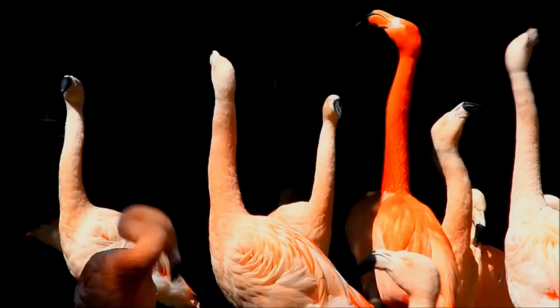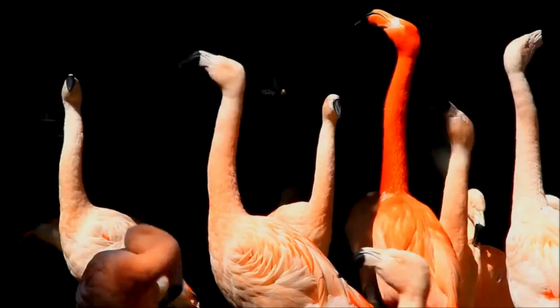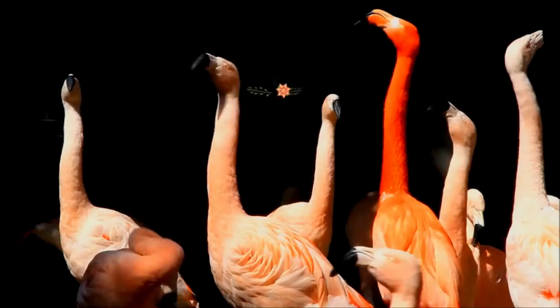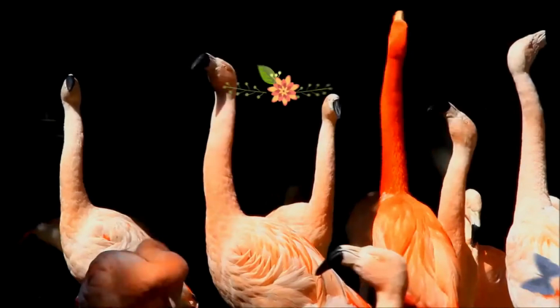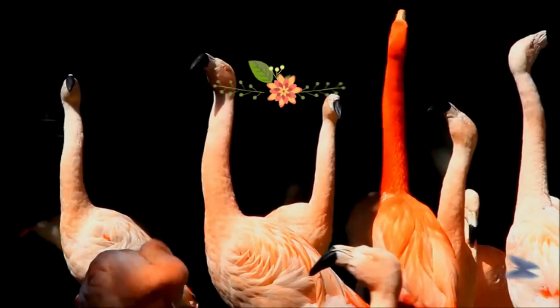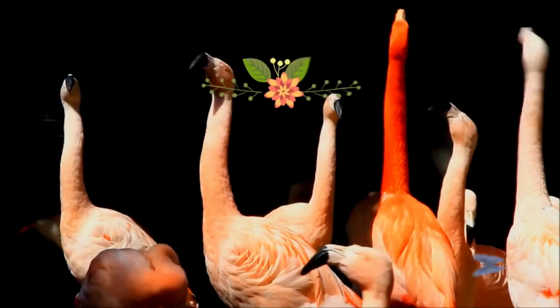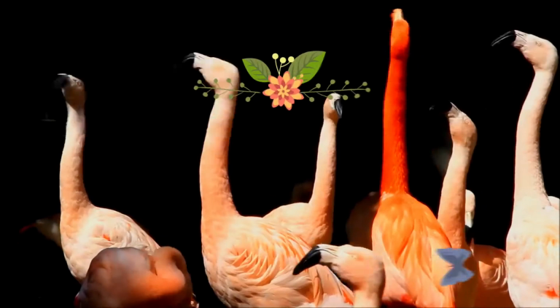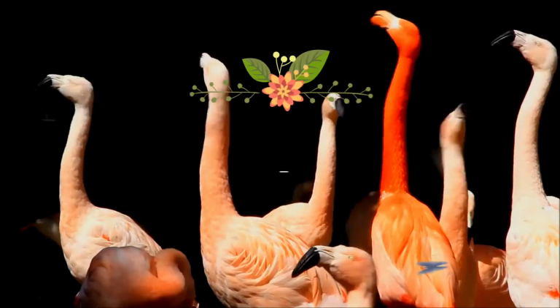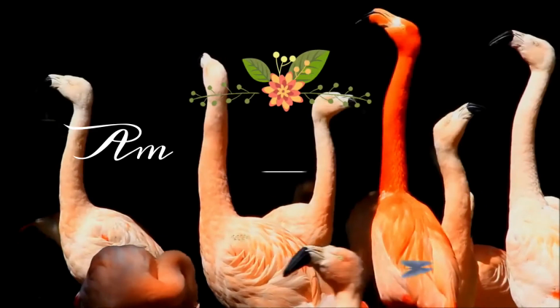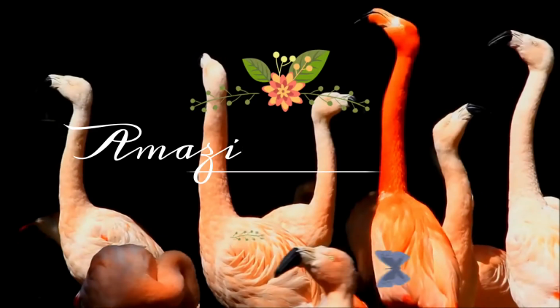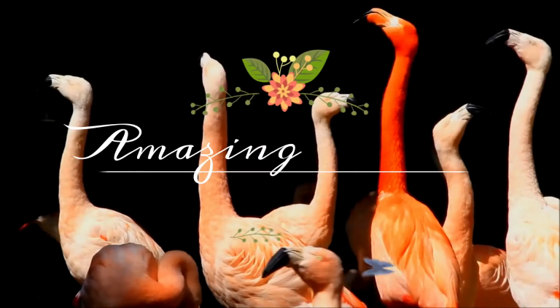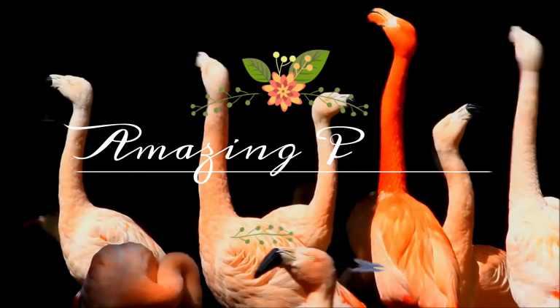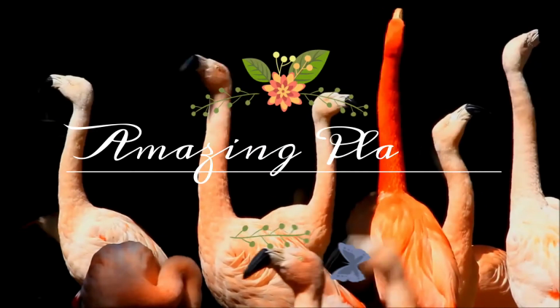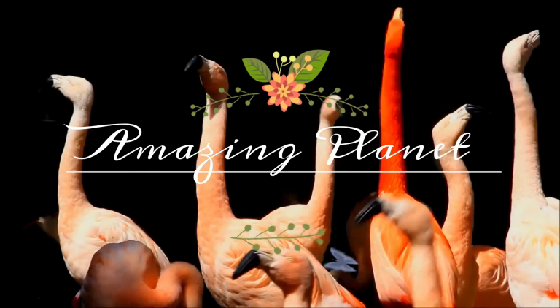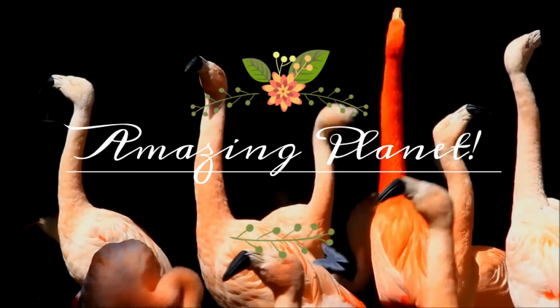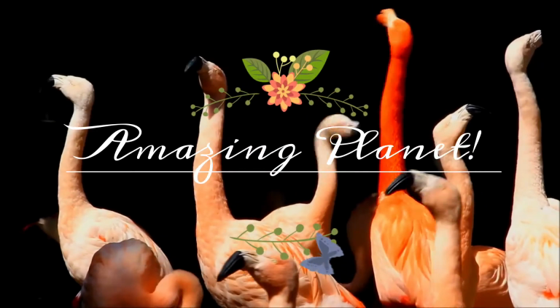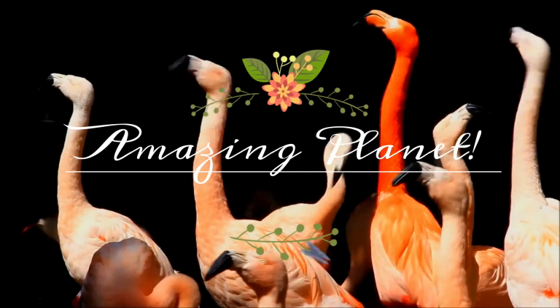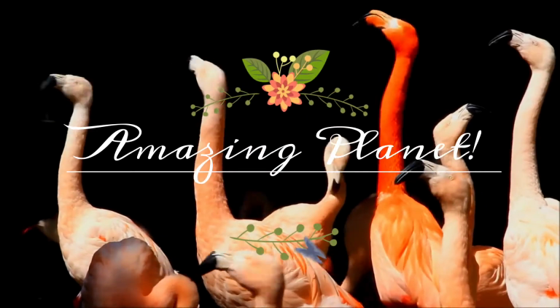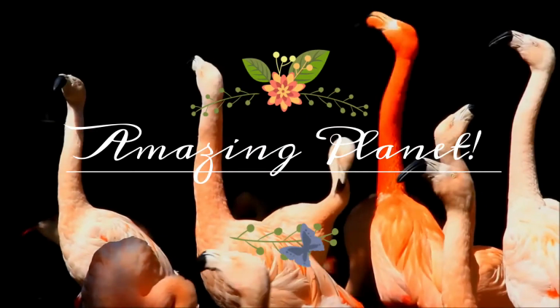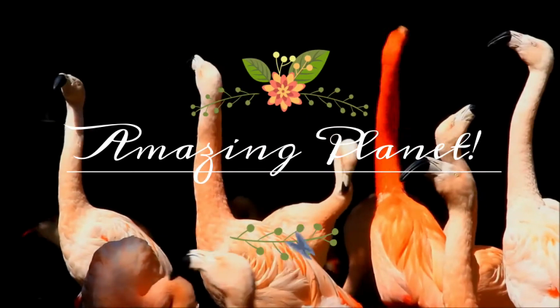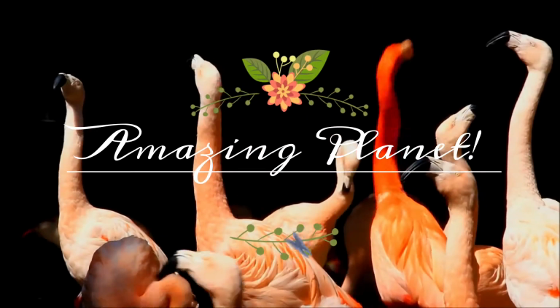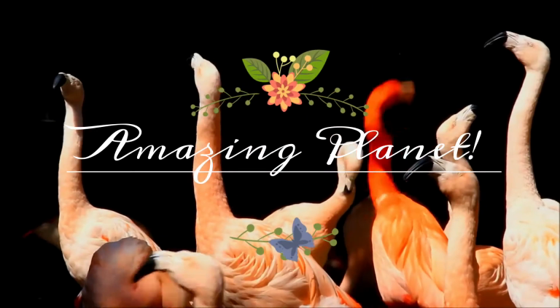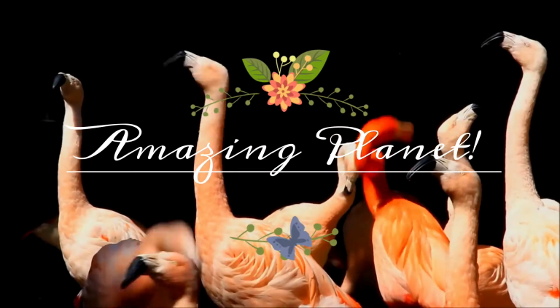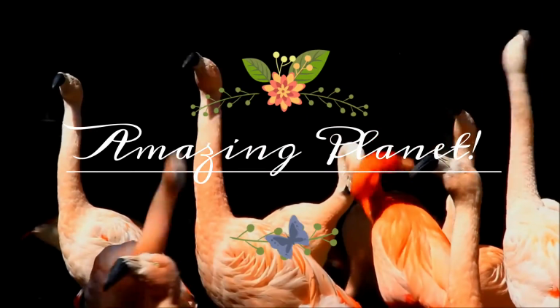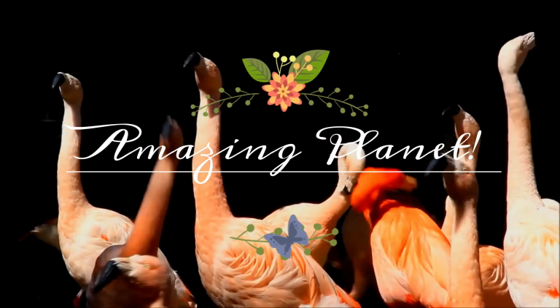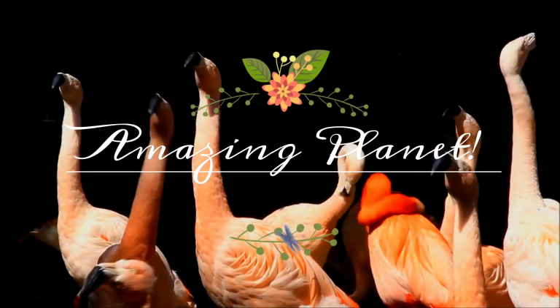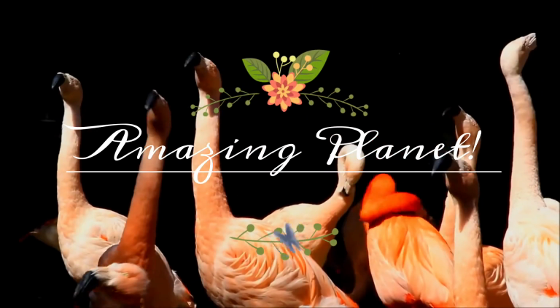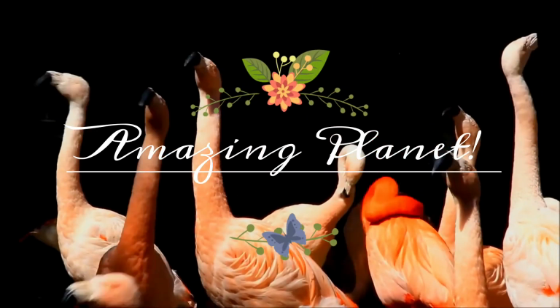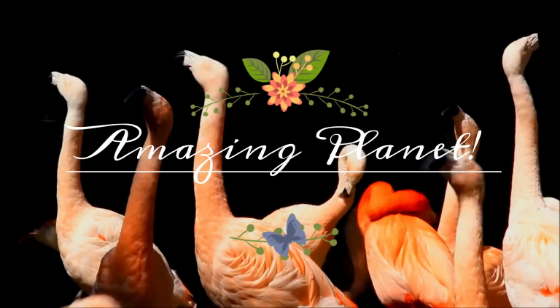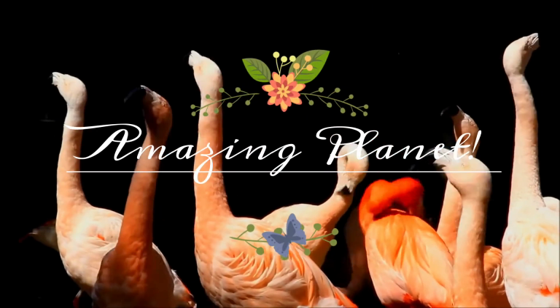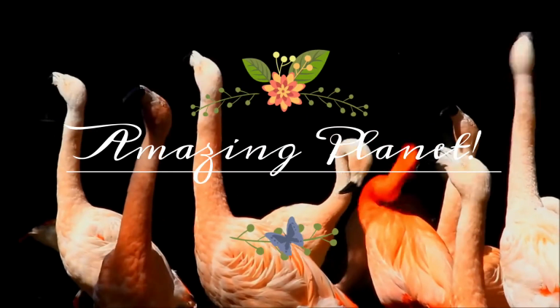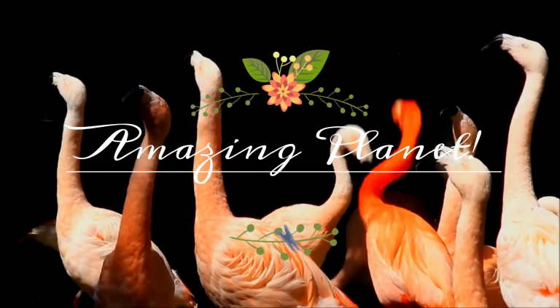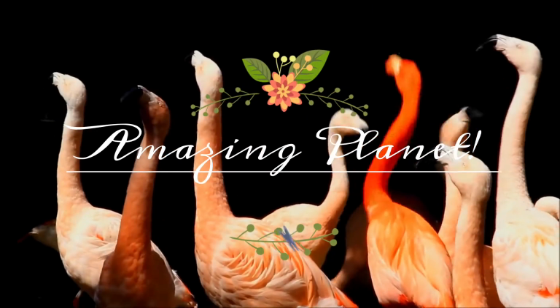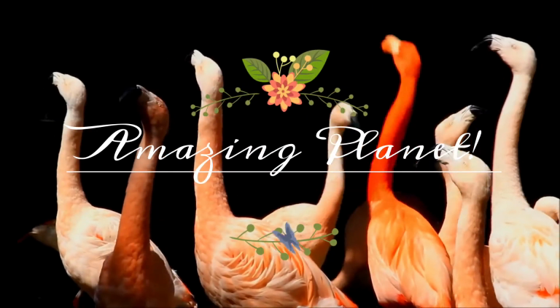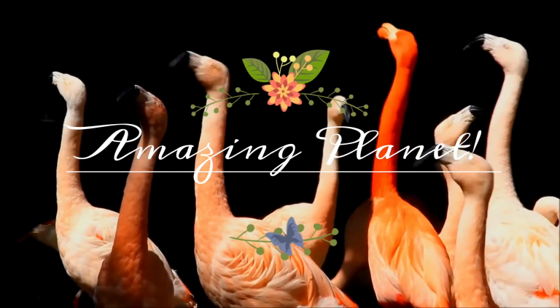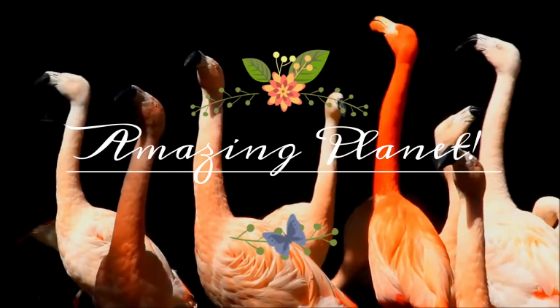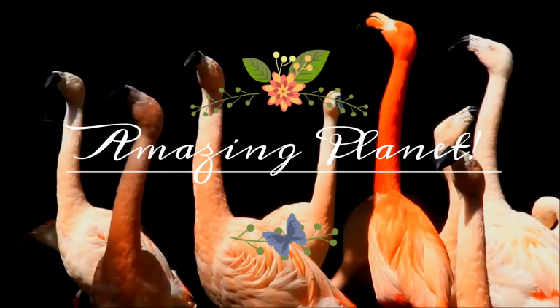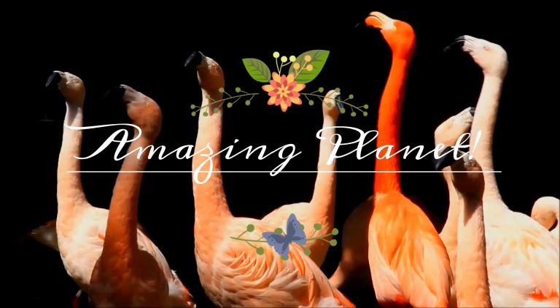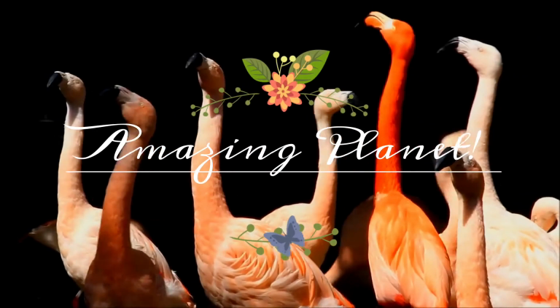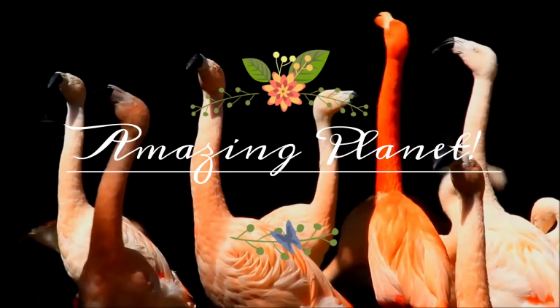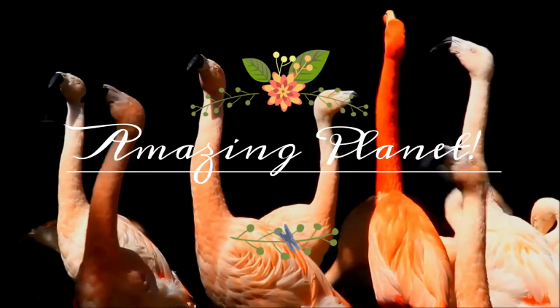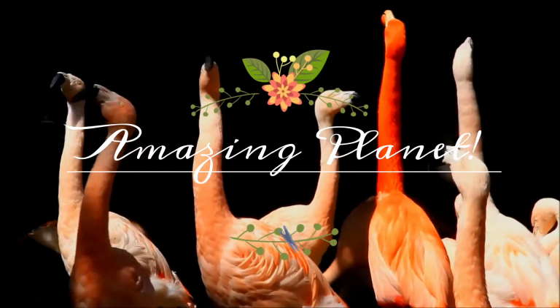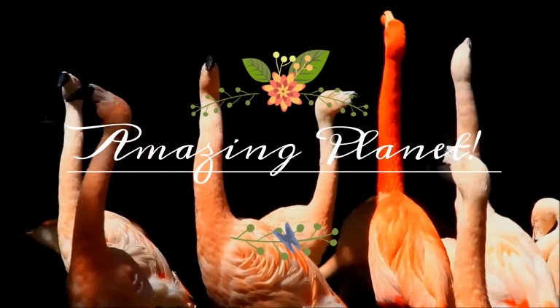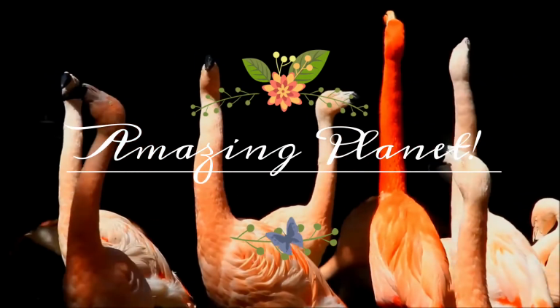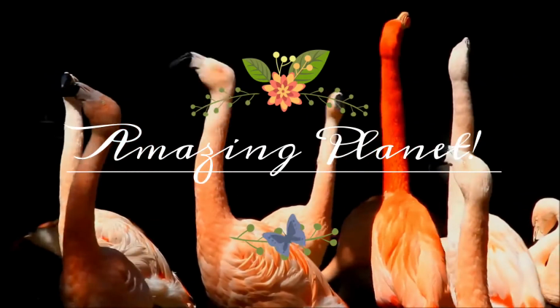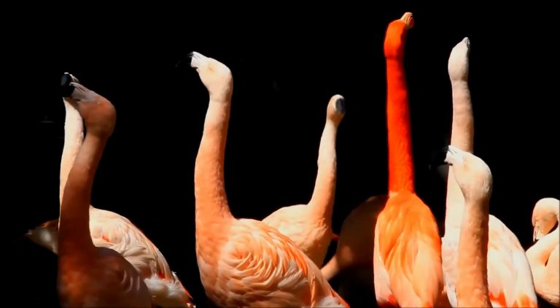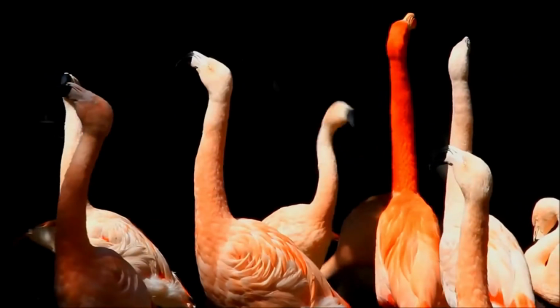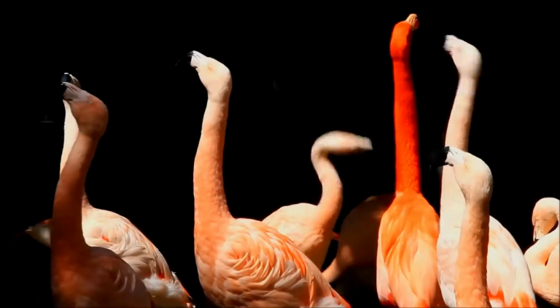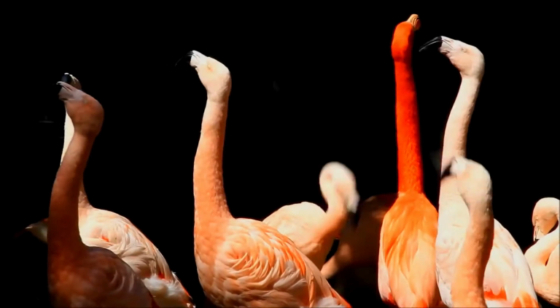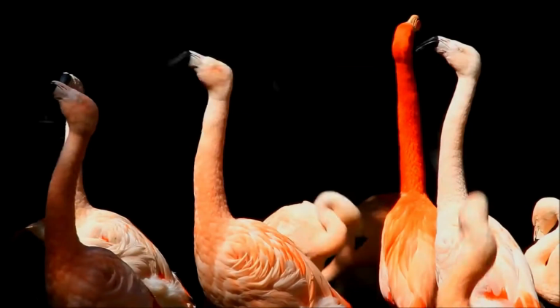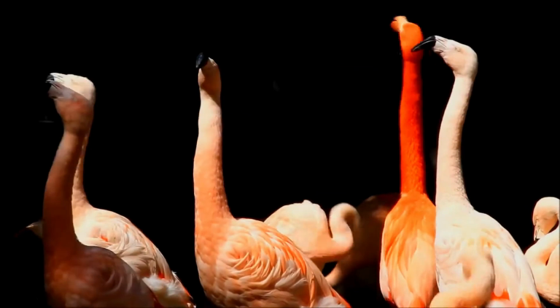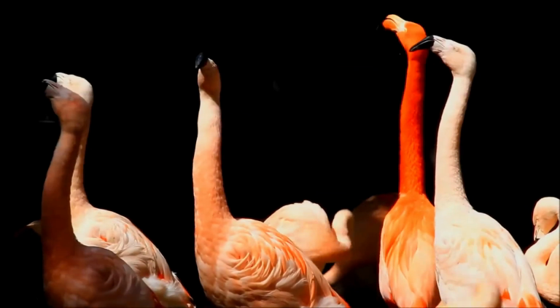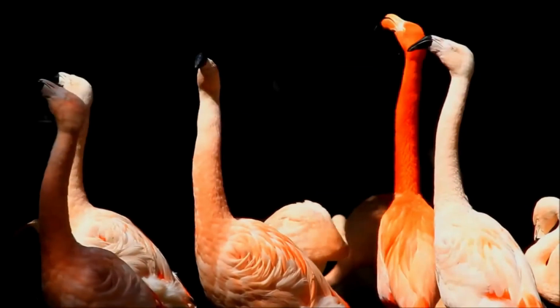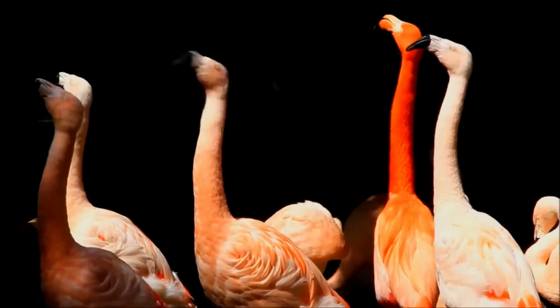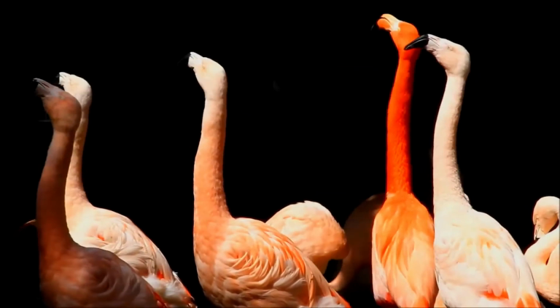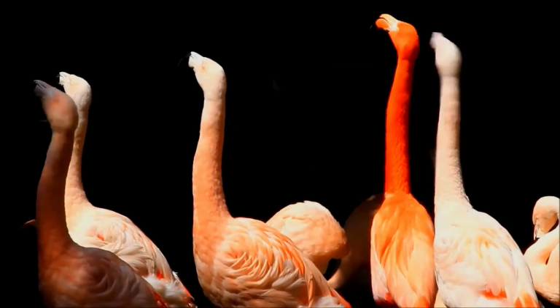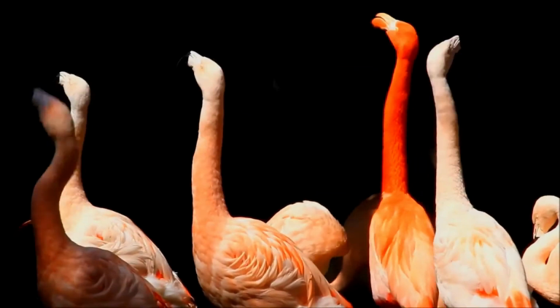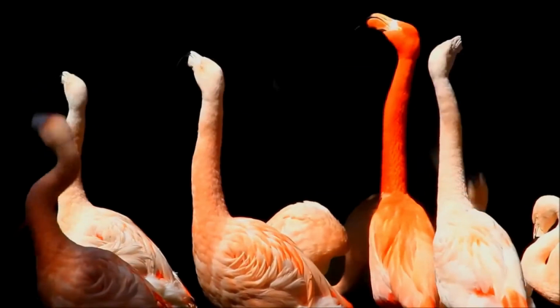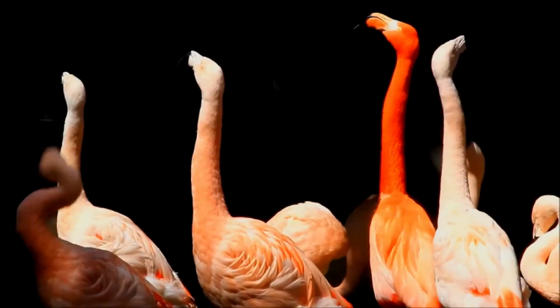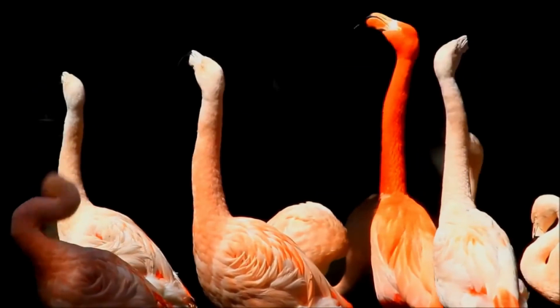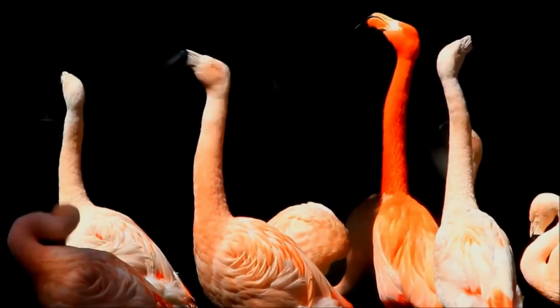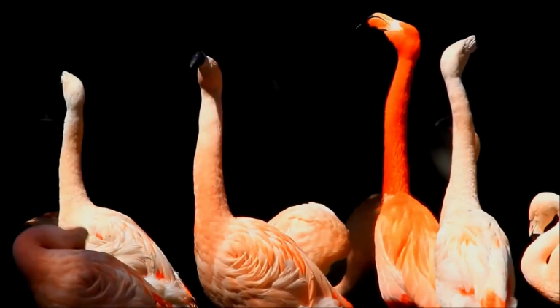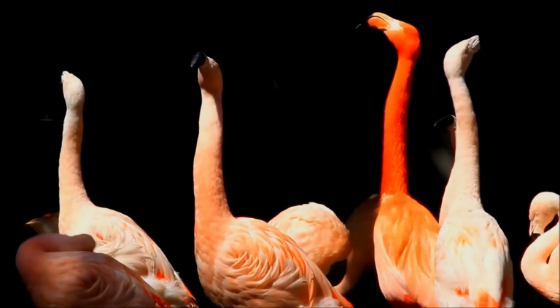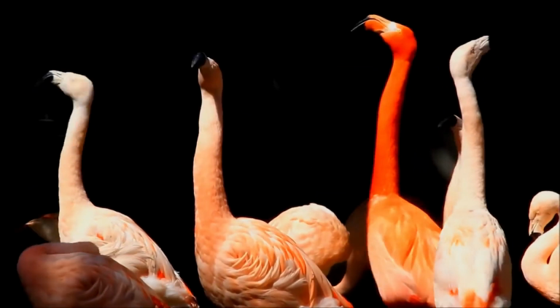Did you know that most hummingbirds weigh less than a nickel? Amazing, isn't it? Let me welcome you once again.